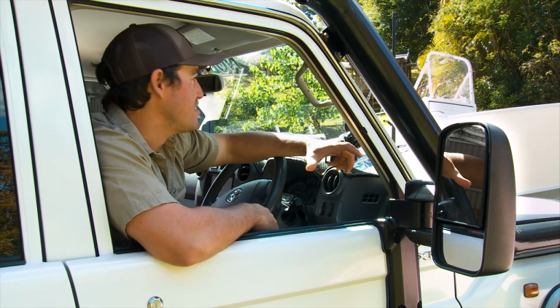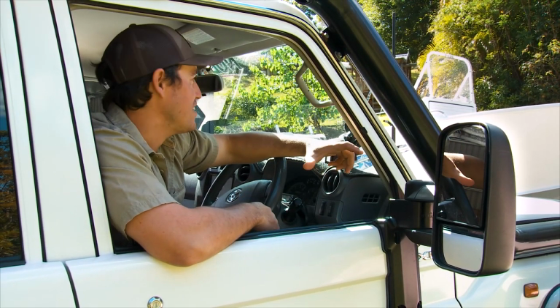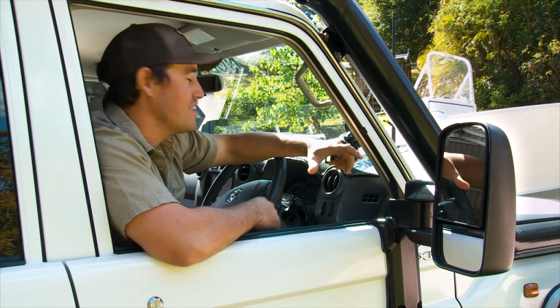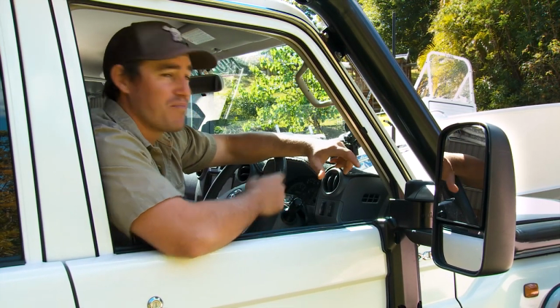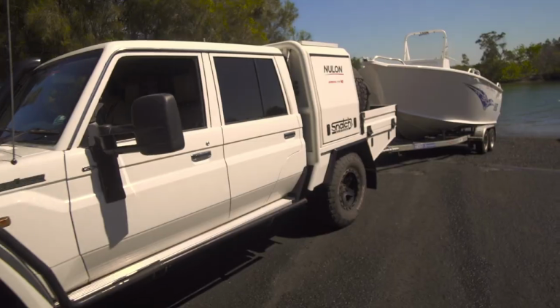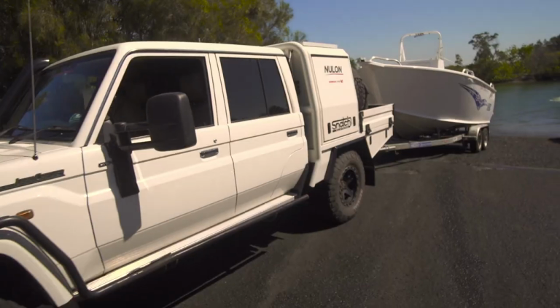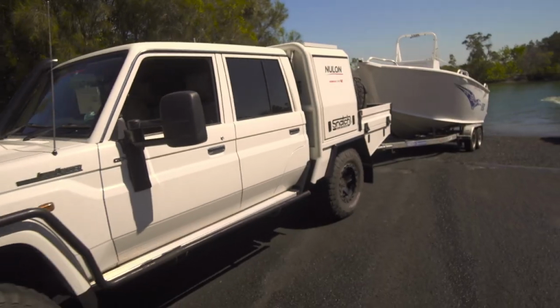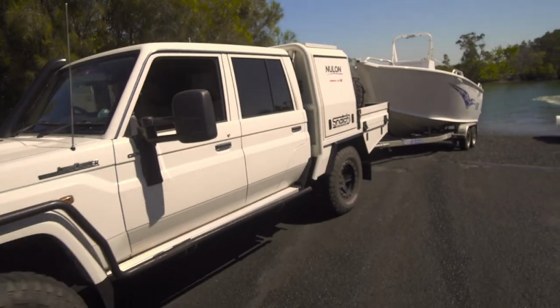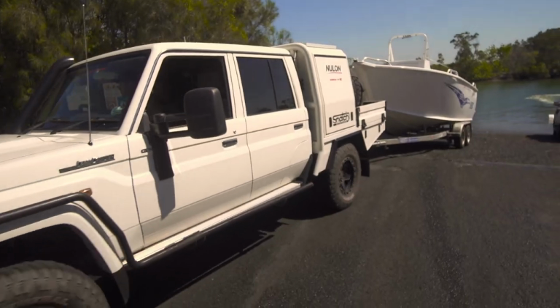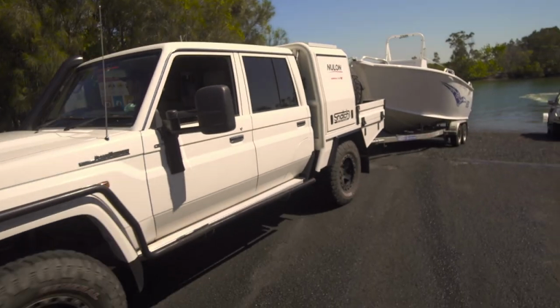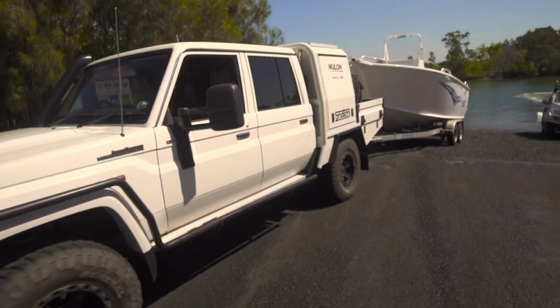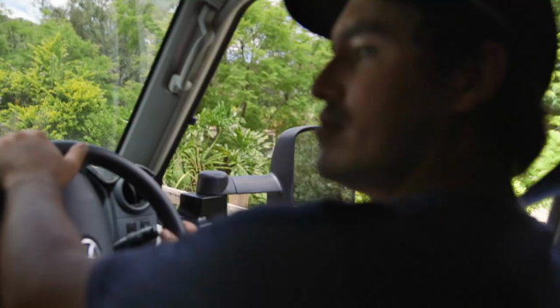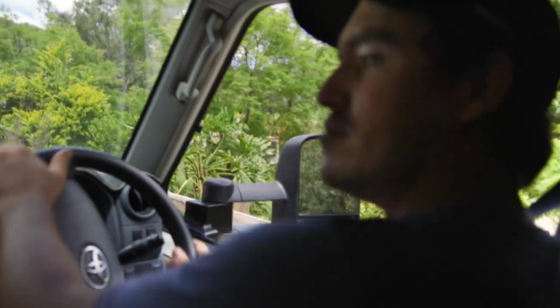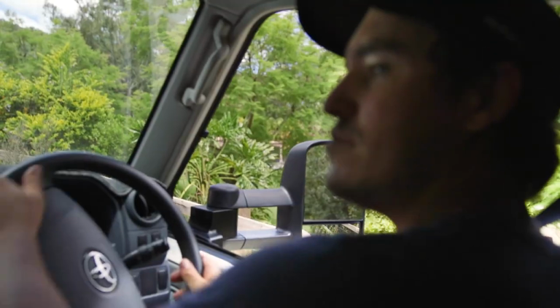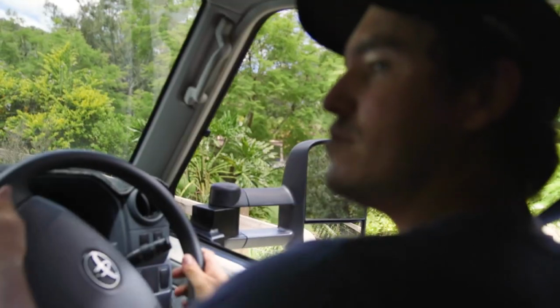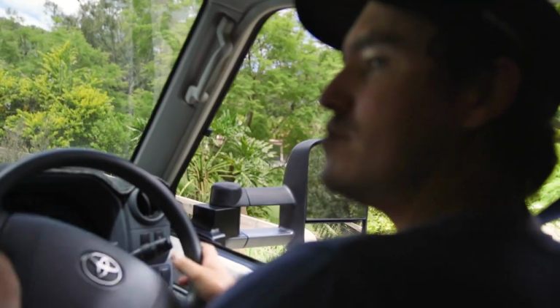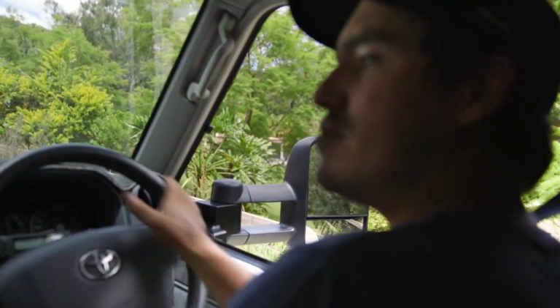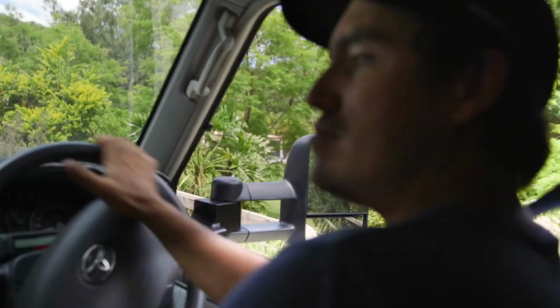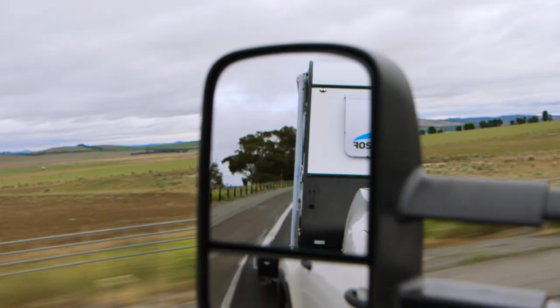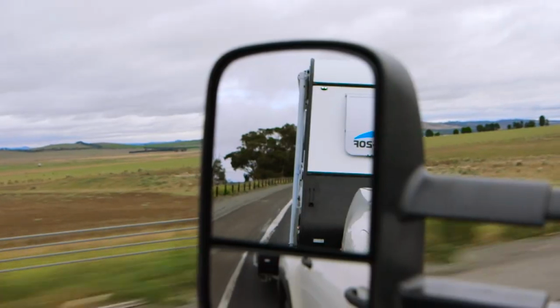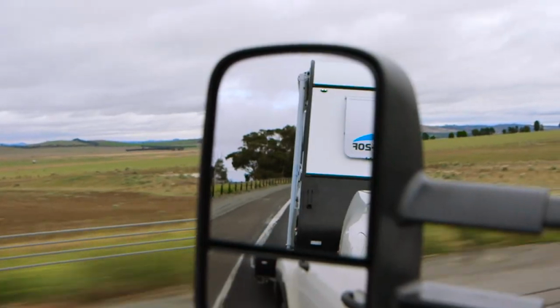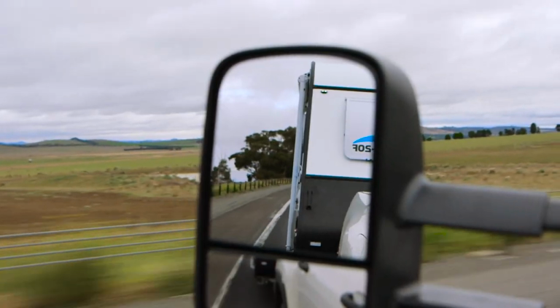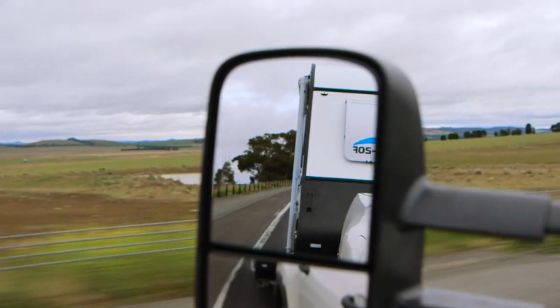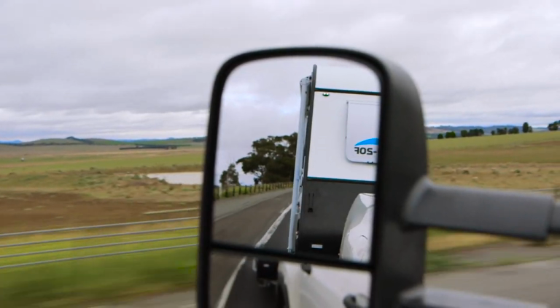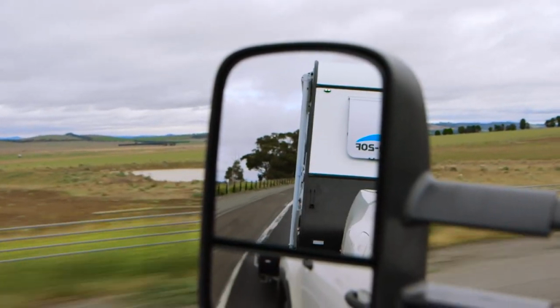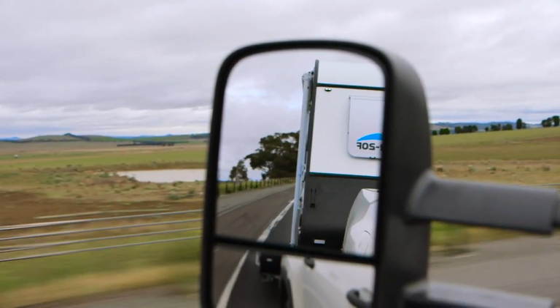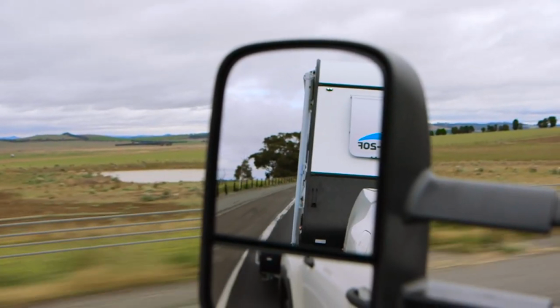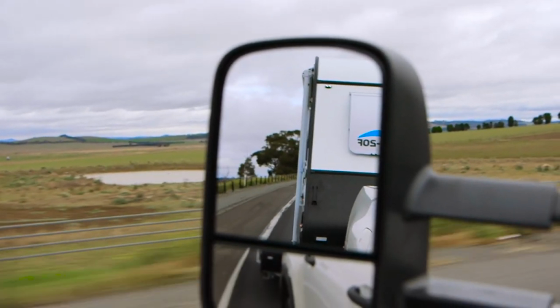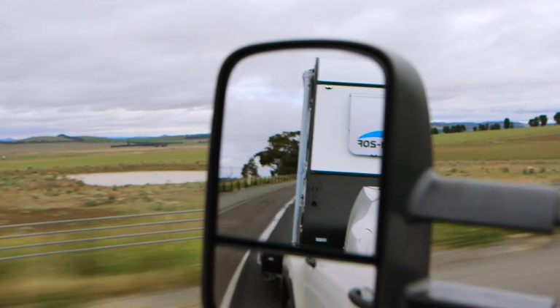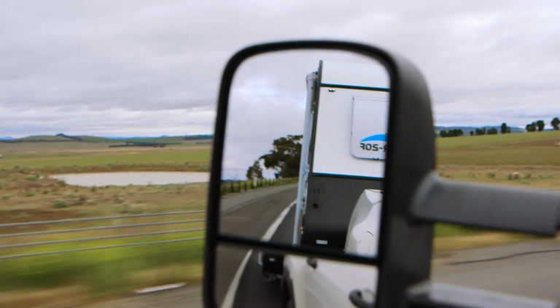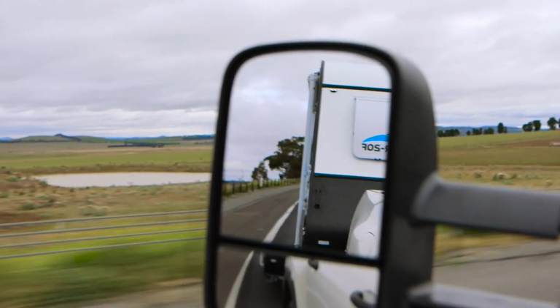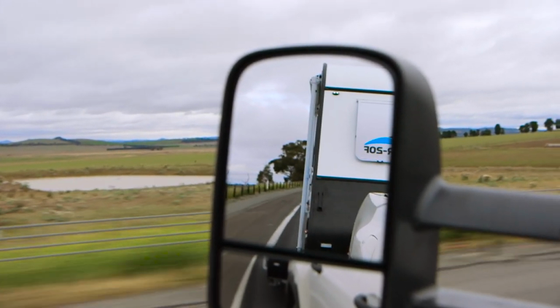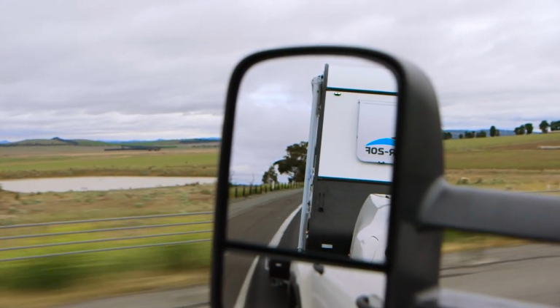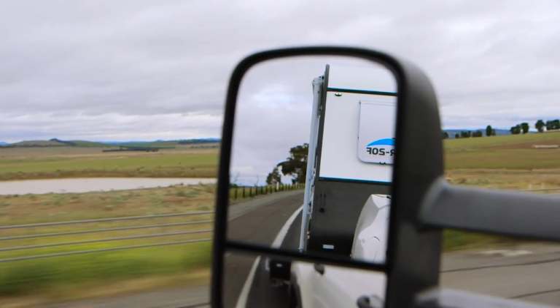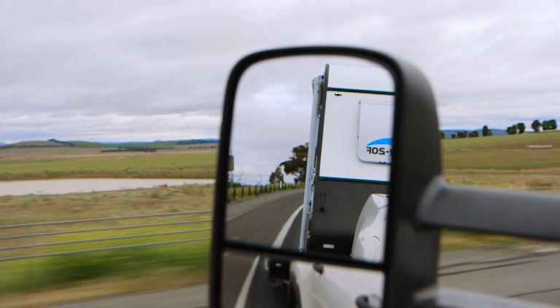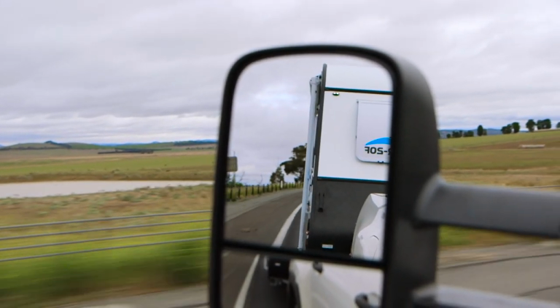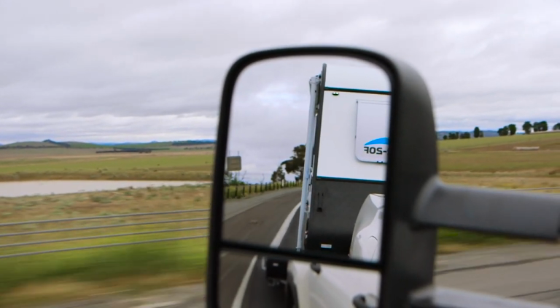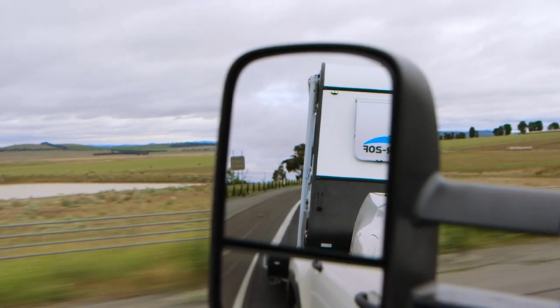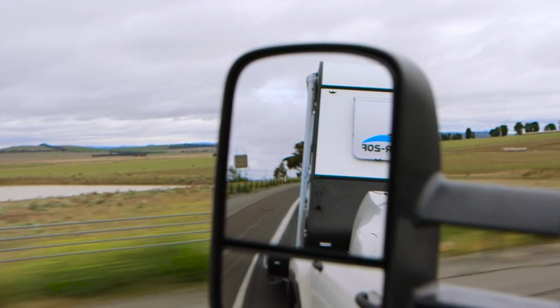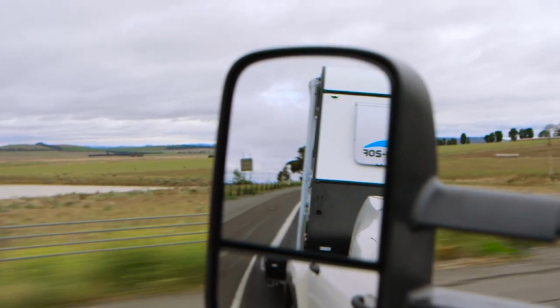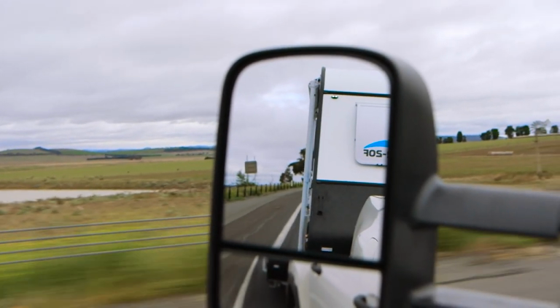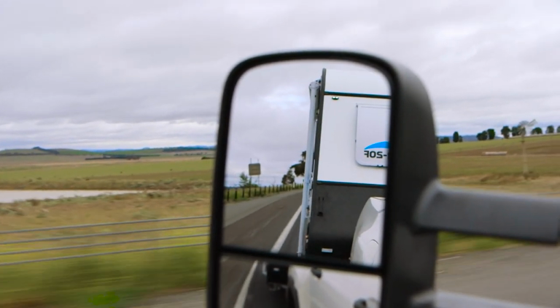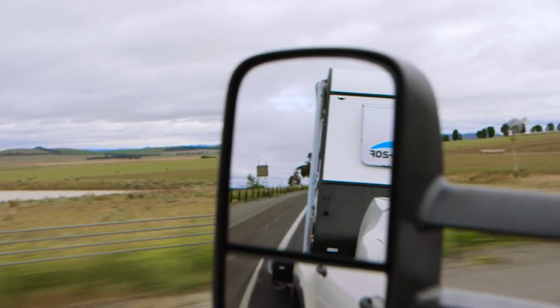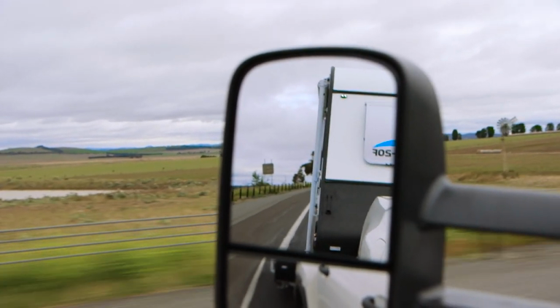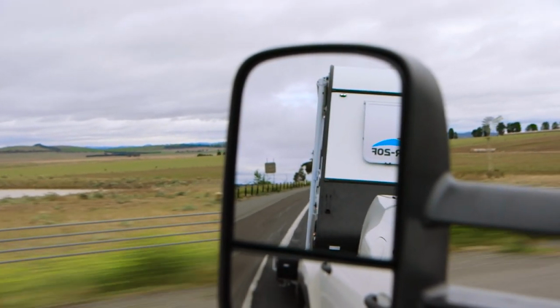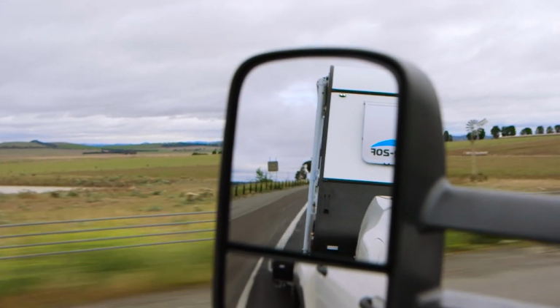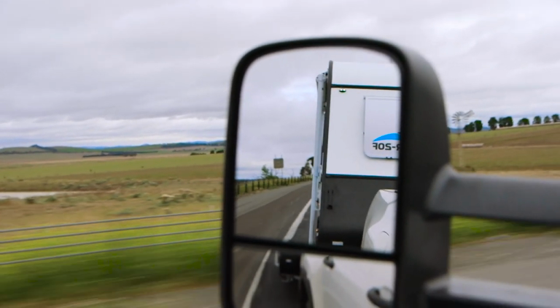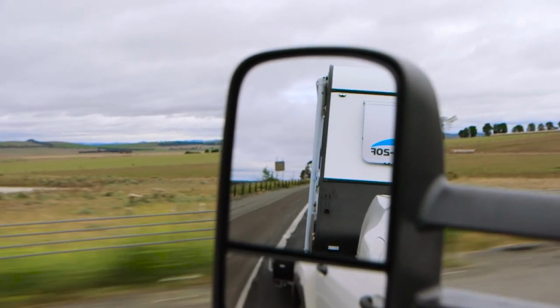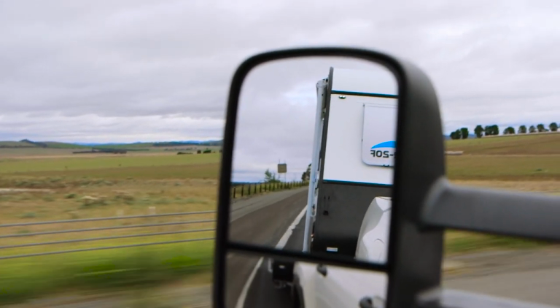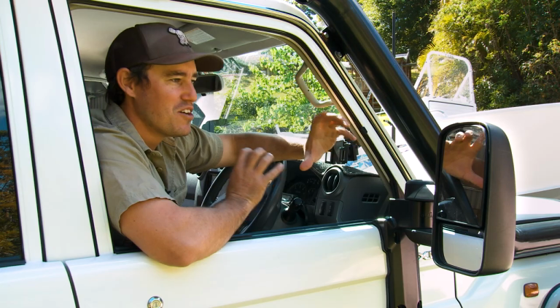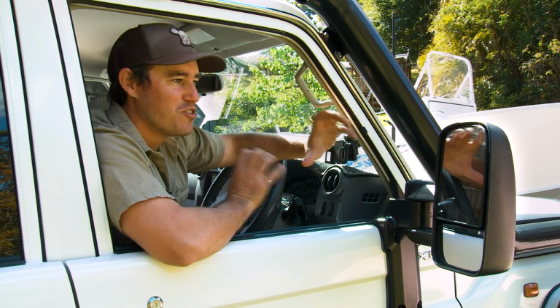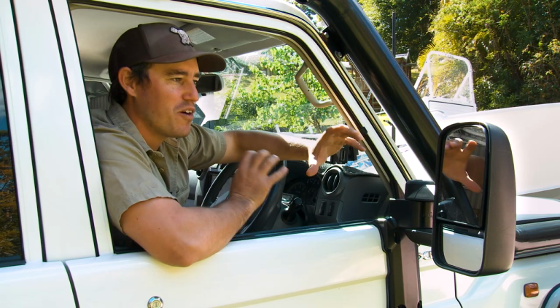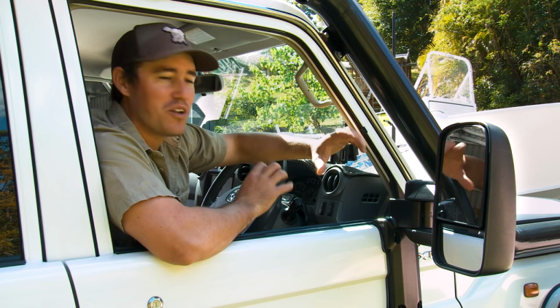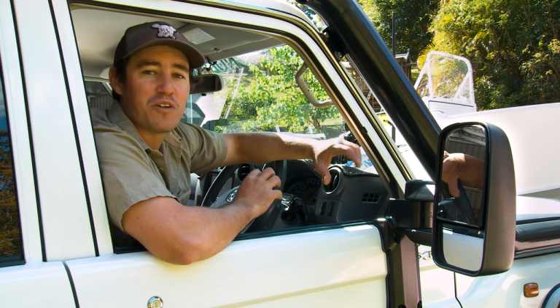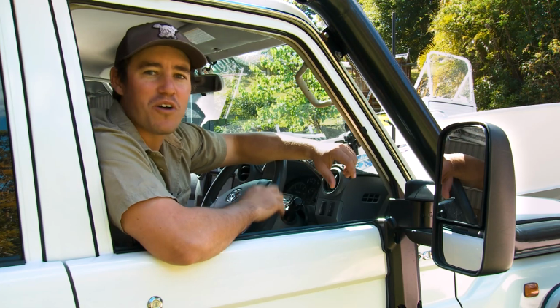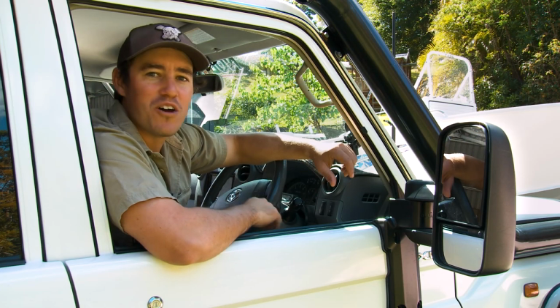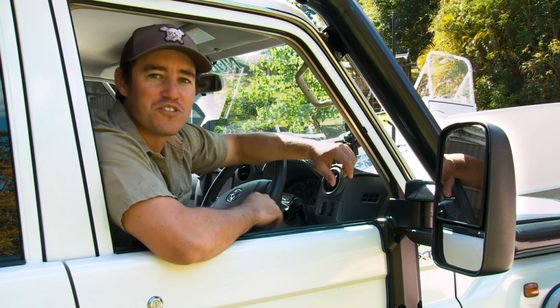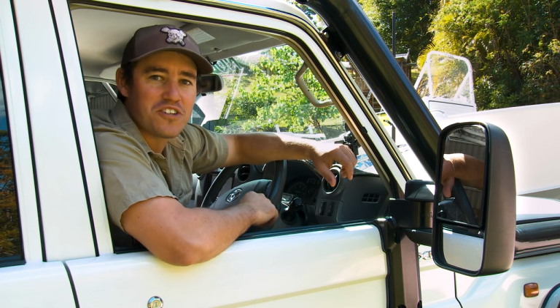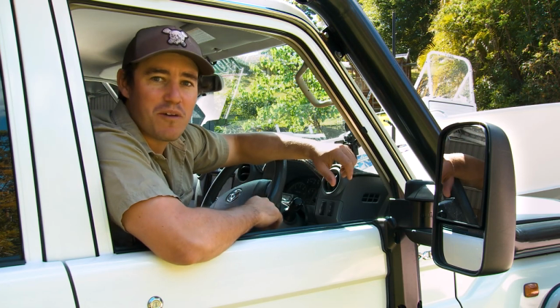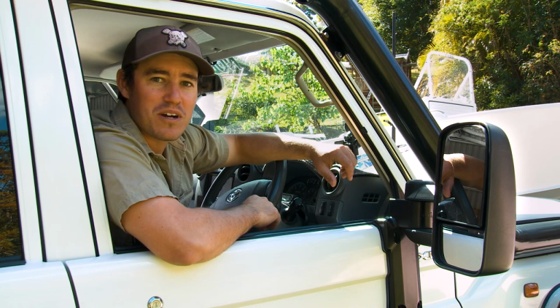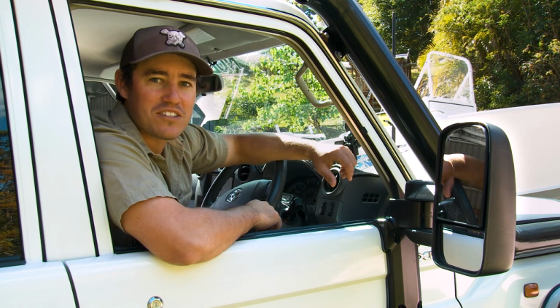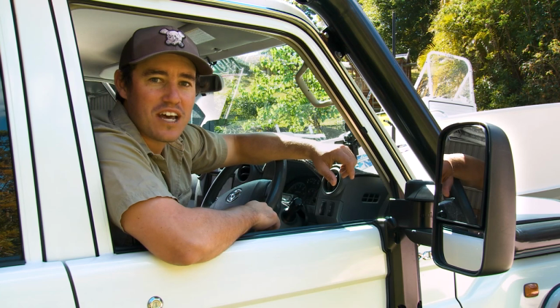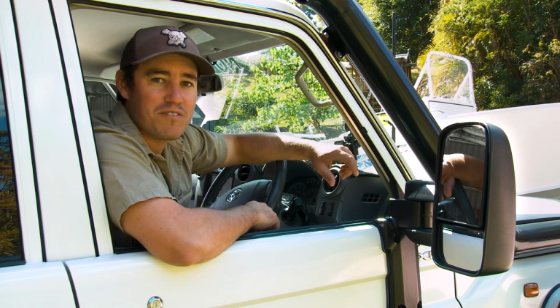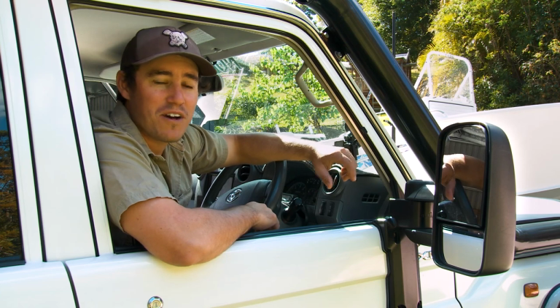You see, I tow a boat, camper trailers, caravans right around the country, and seeing behind your vehicle just makes driving on the road so much safer.